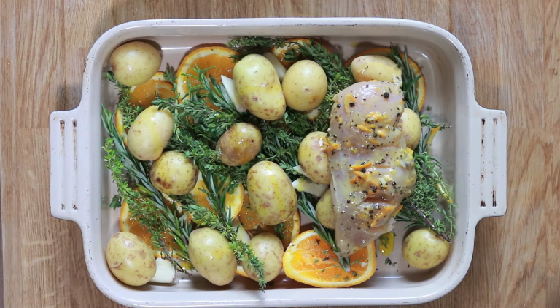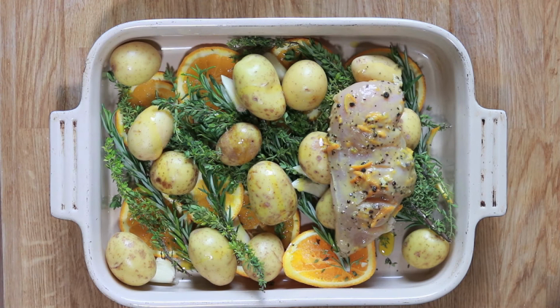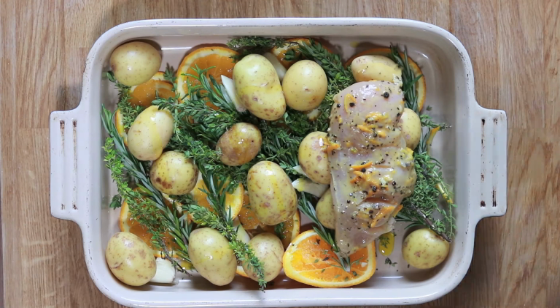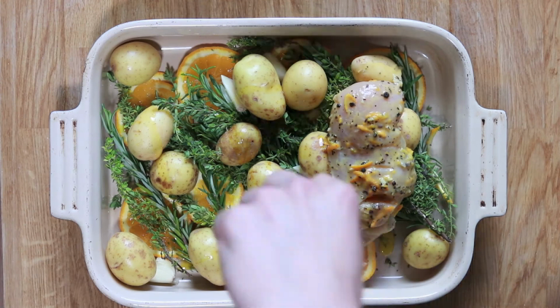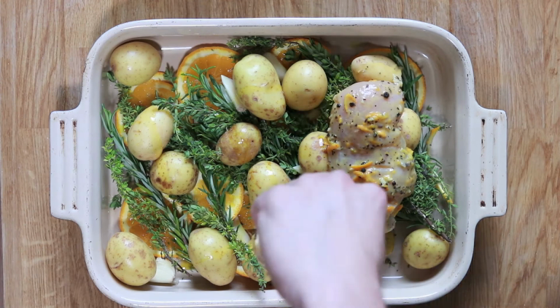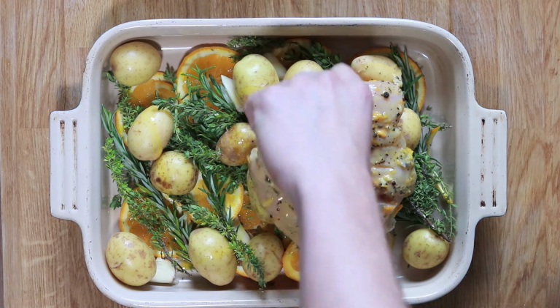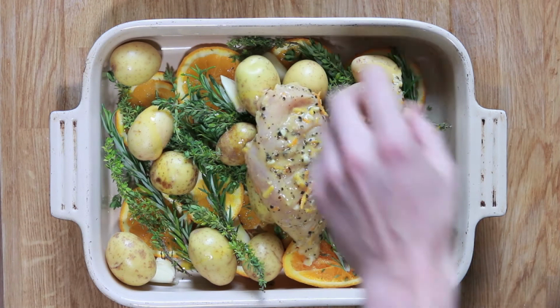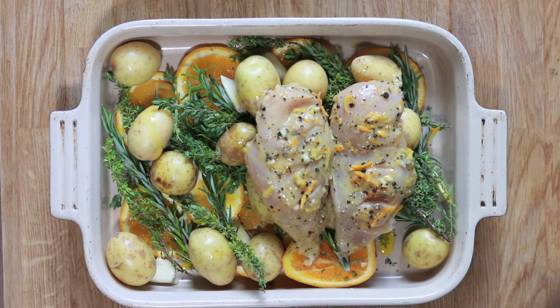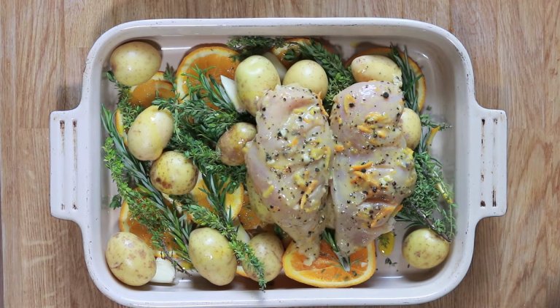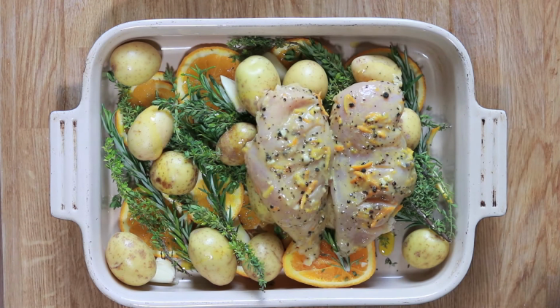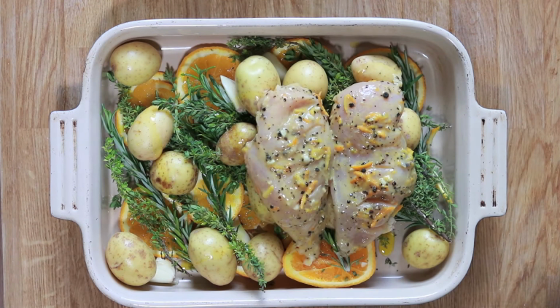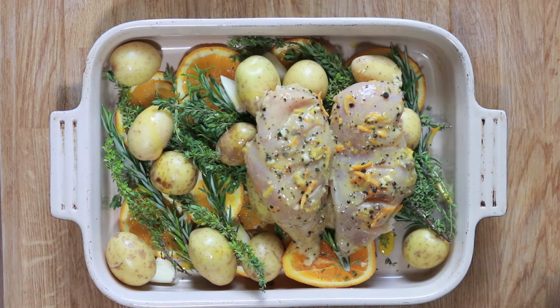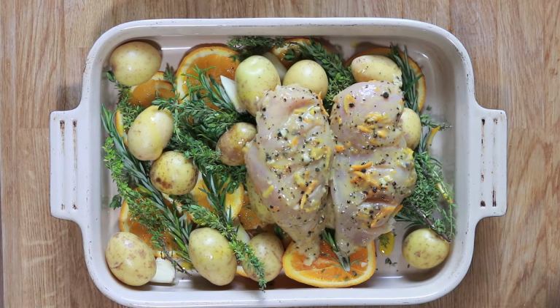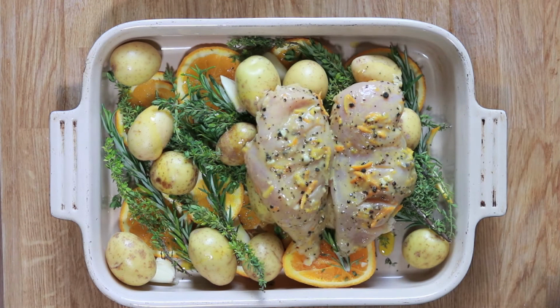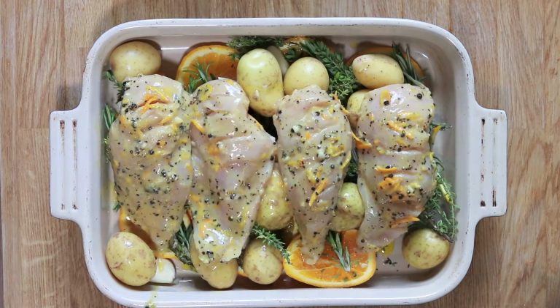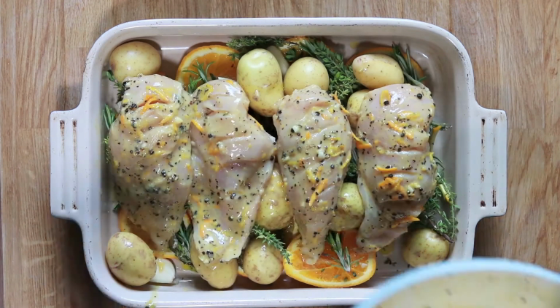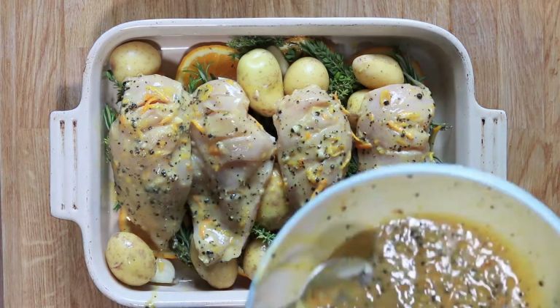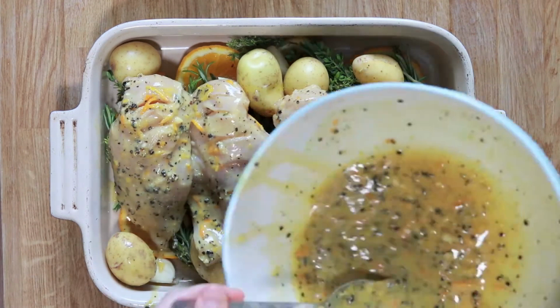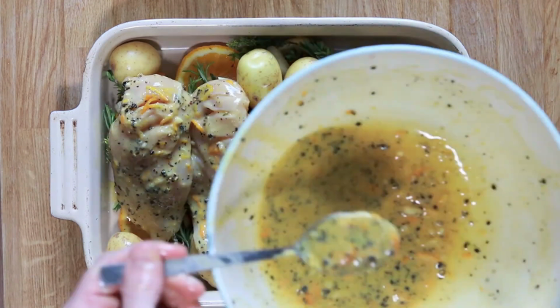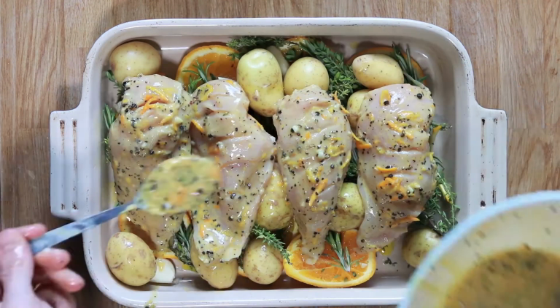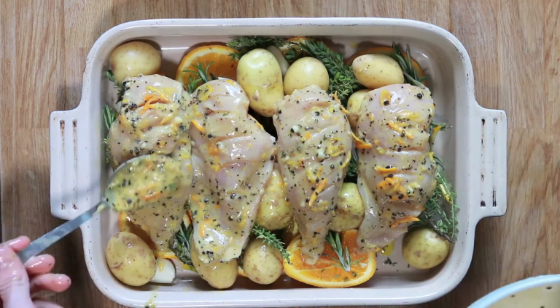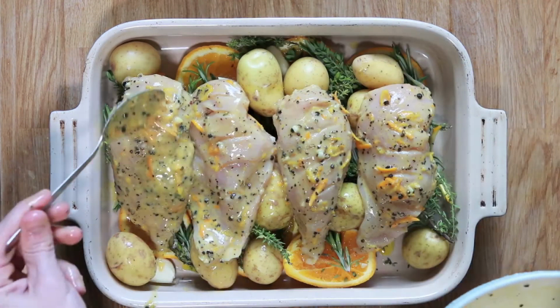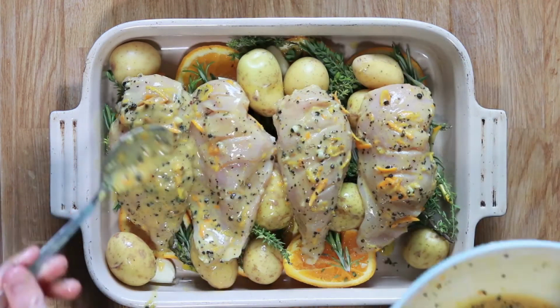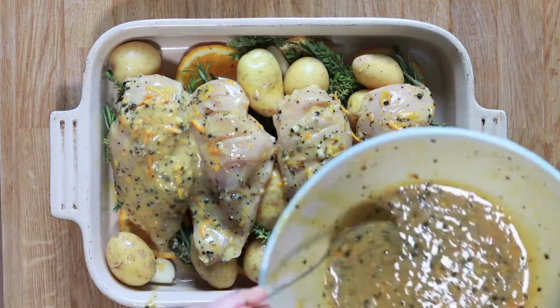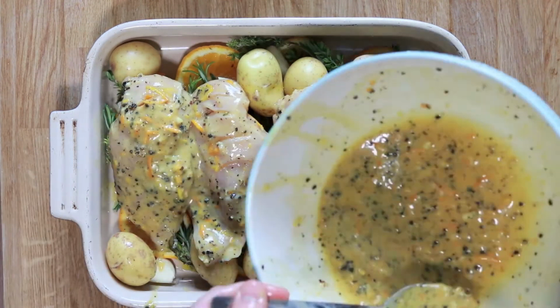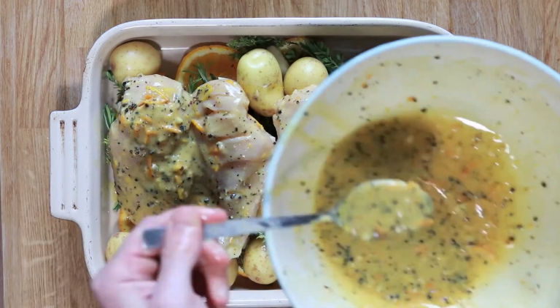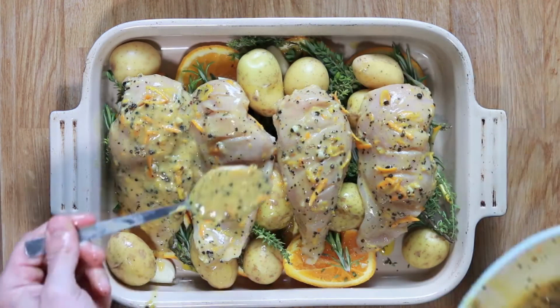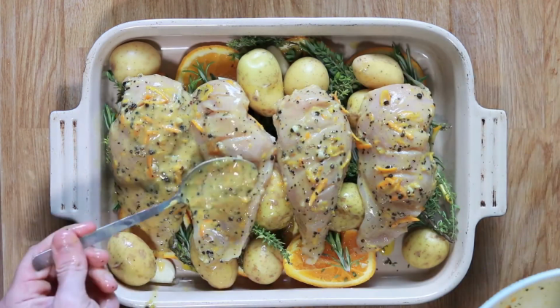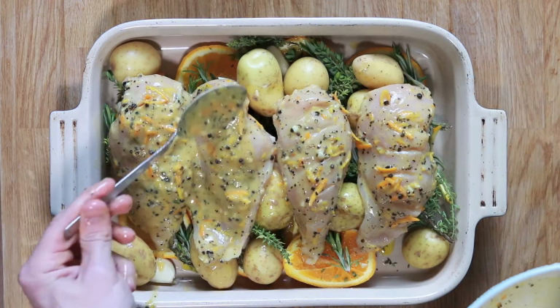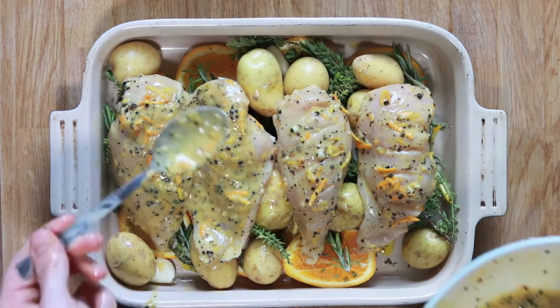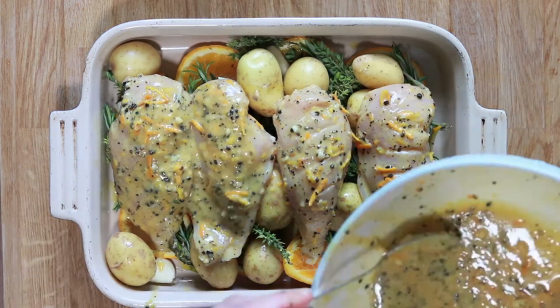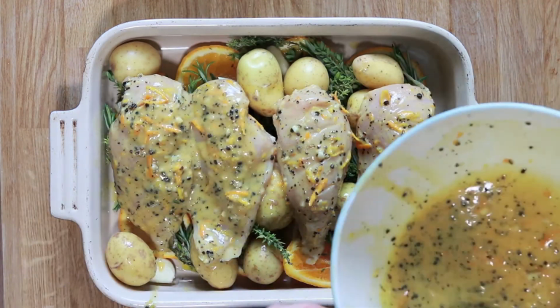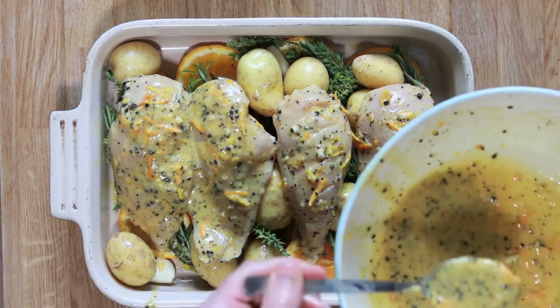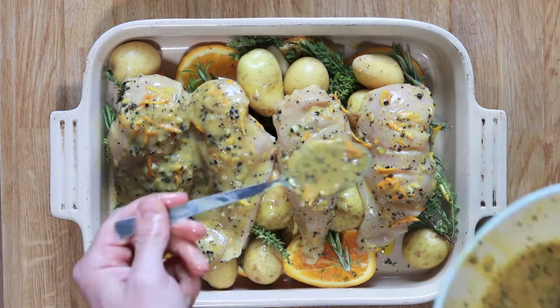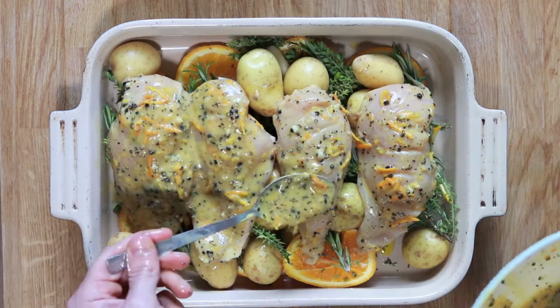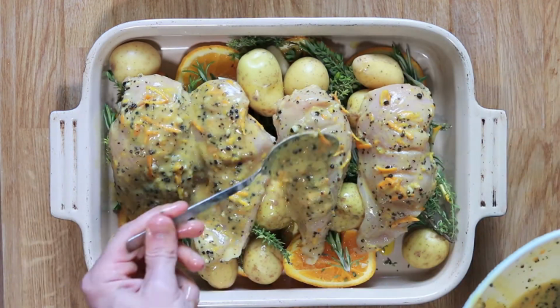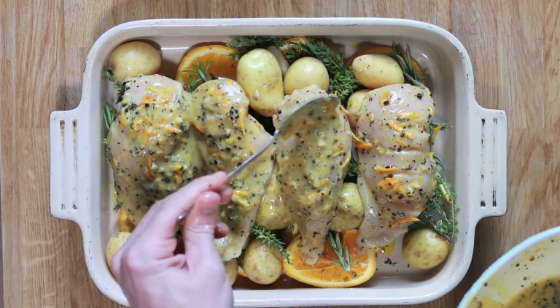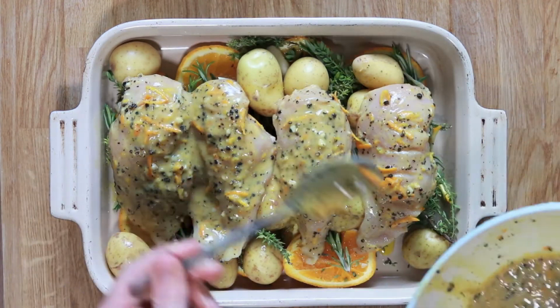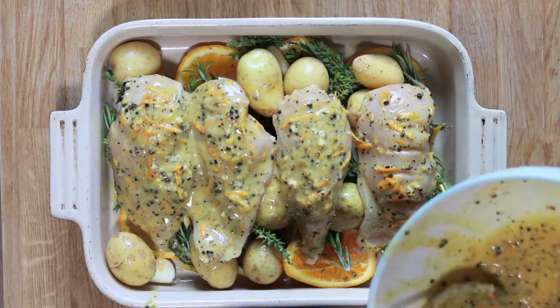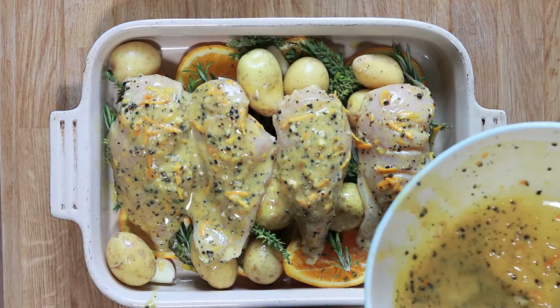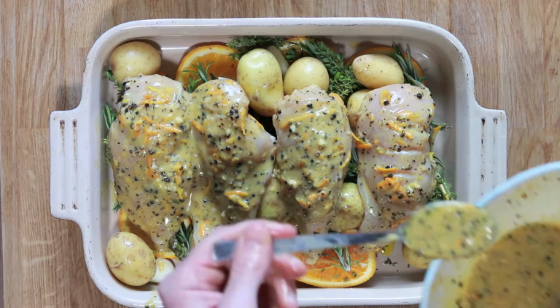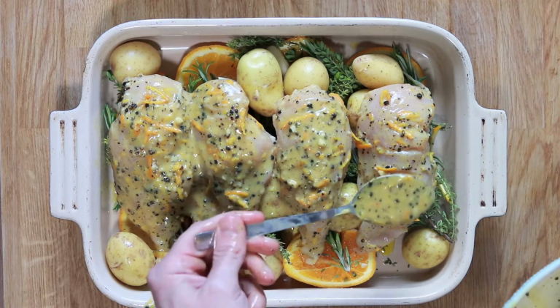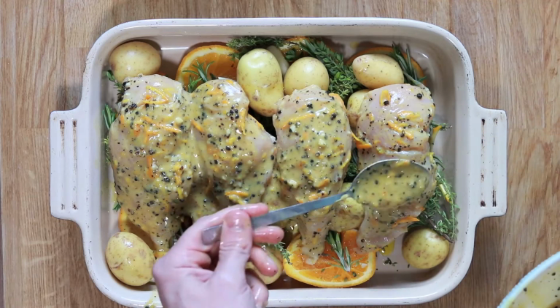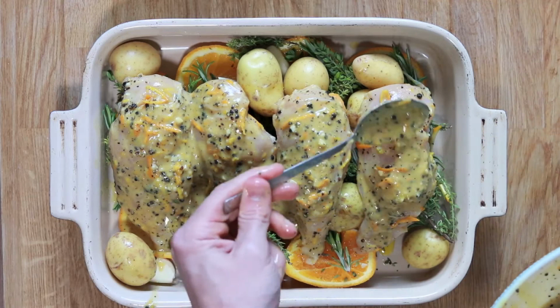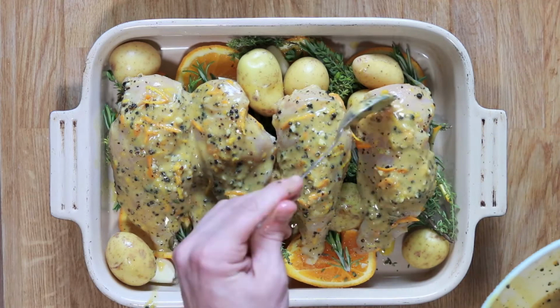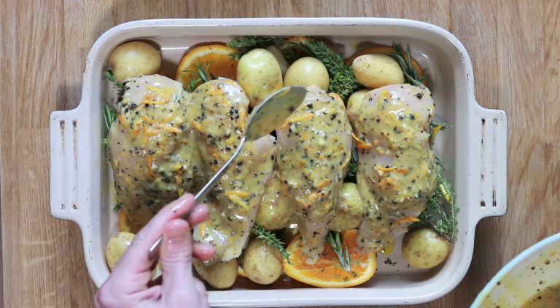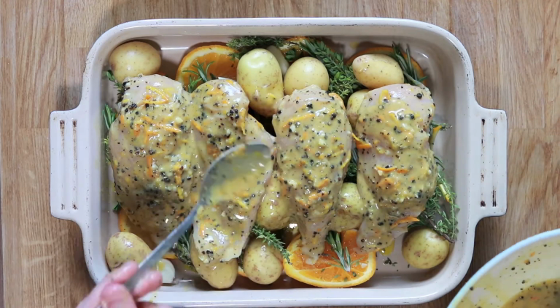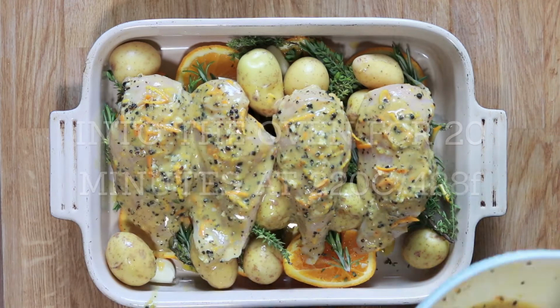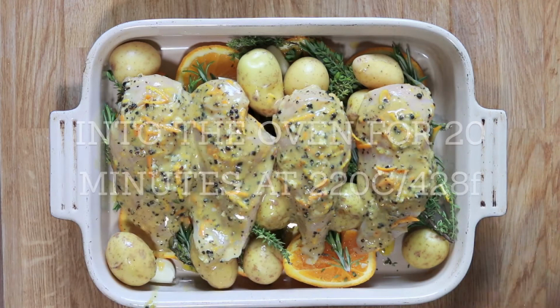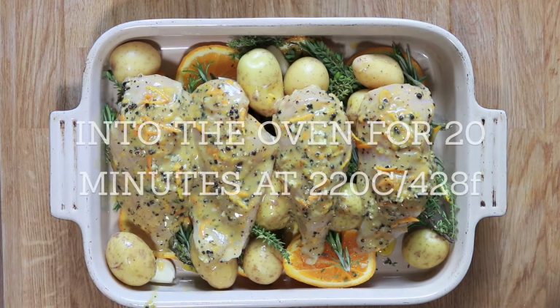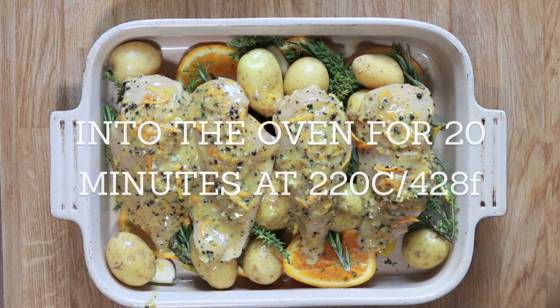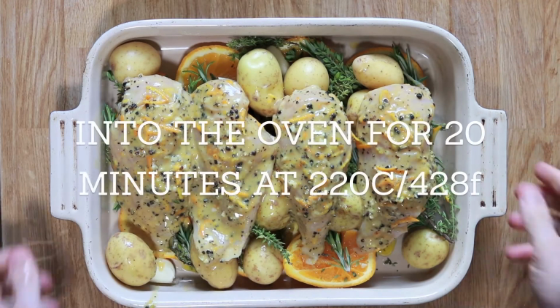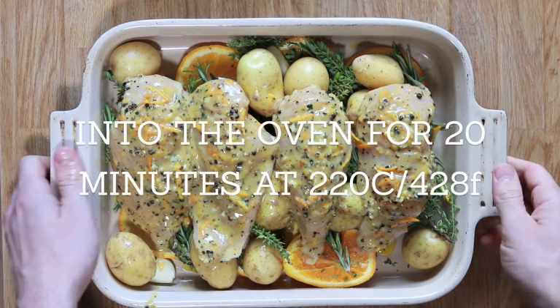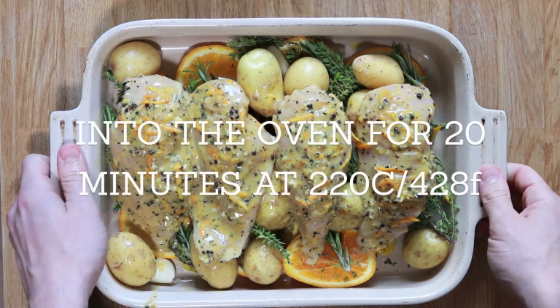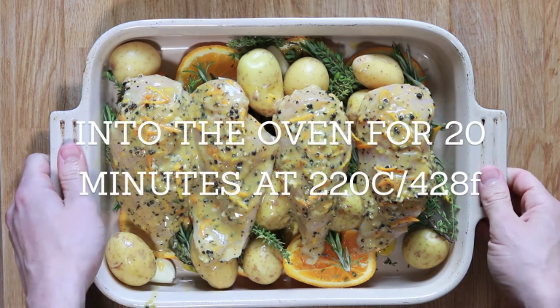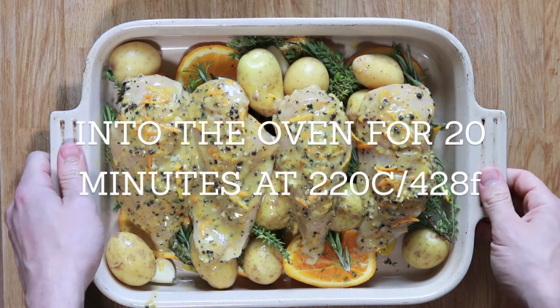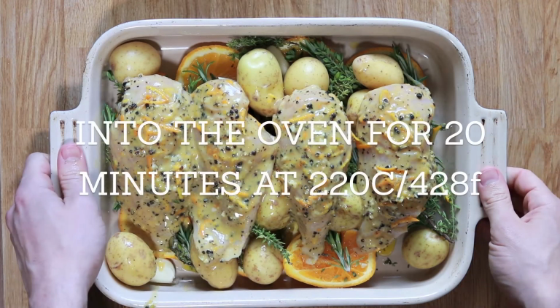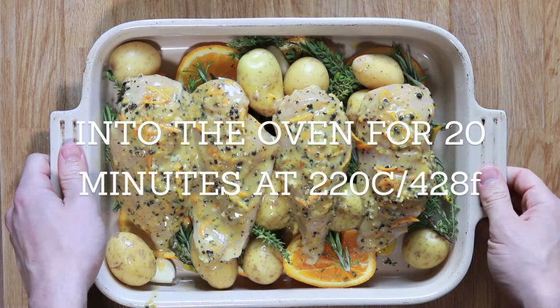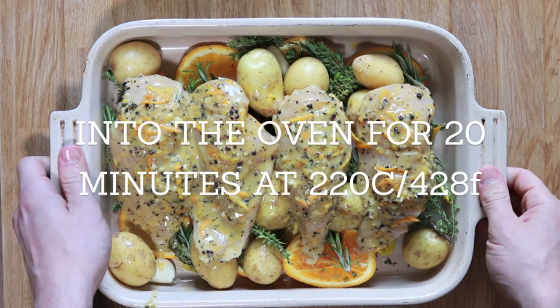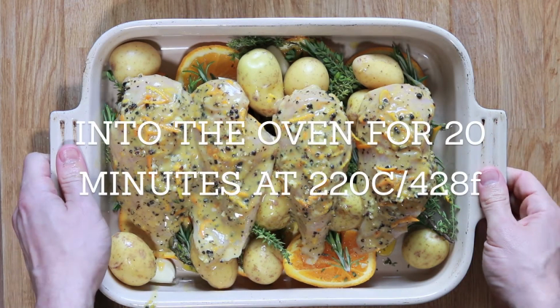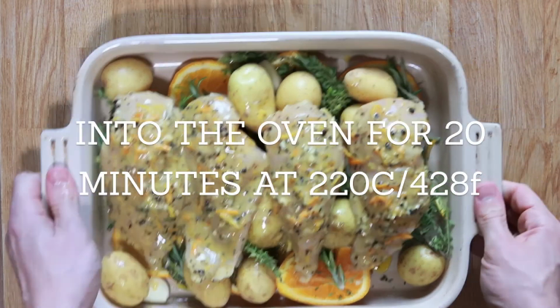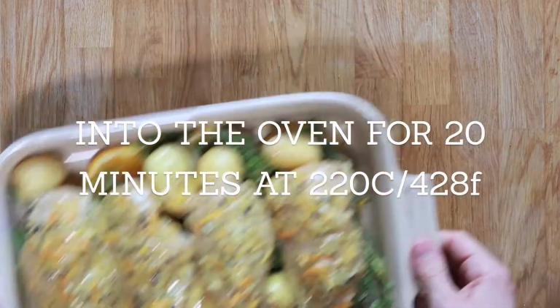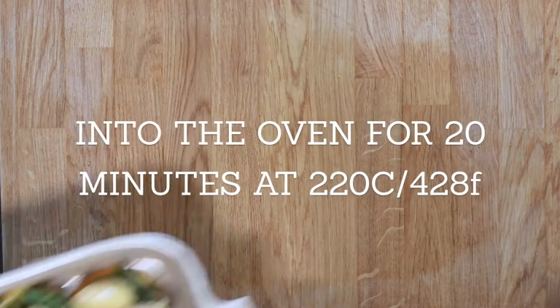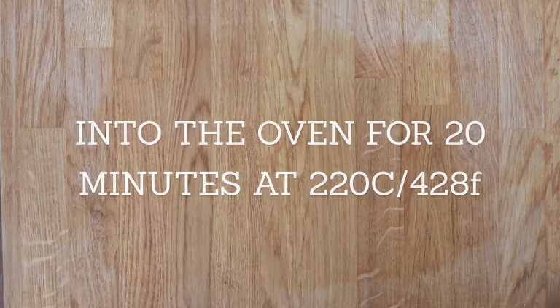Place your chicken breasts on top, then add the remaining marinade — but leave a little bit back because we're going to pull them out halfway and add even more at that point.